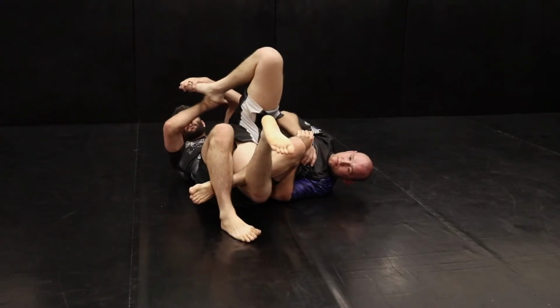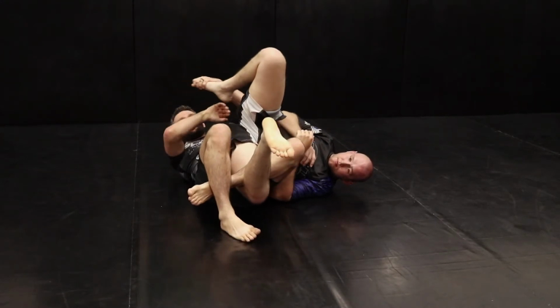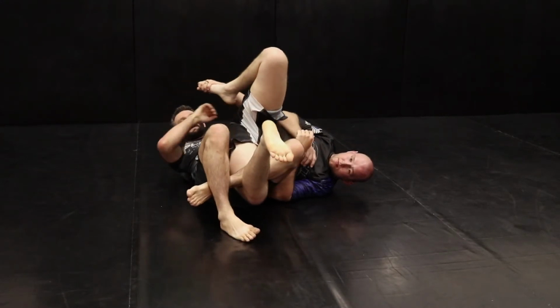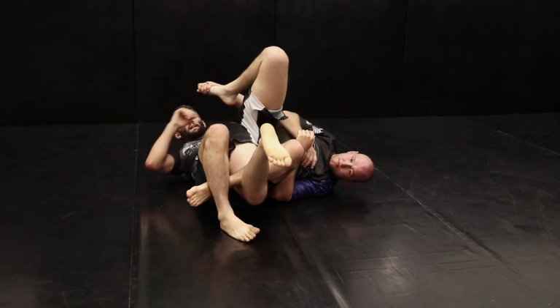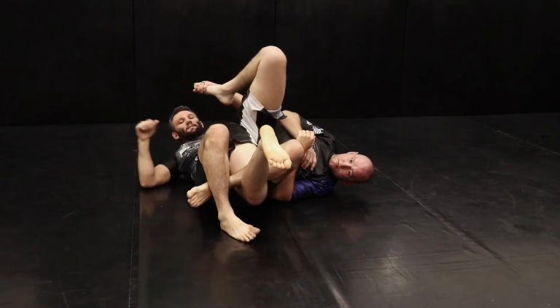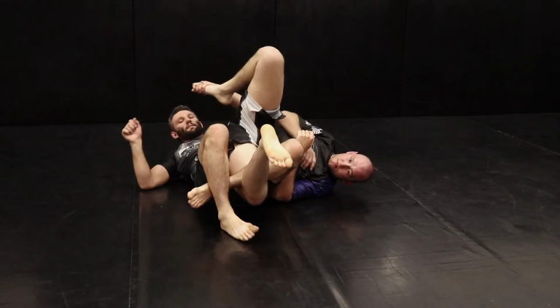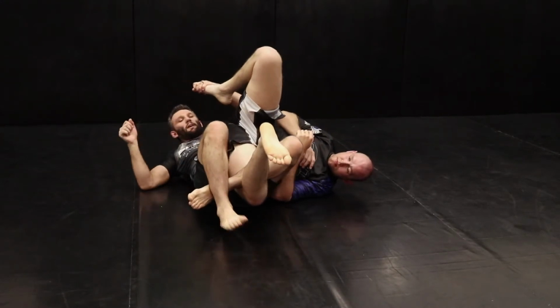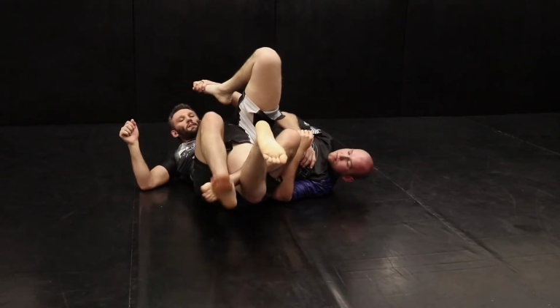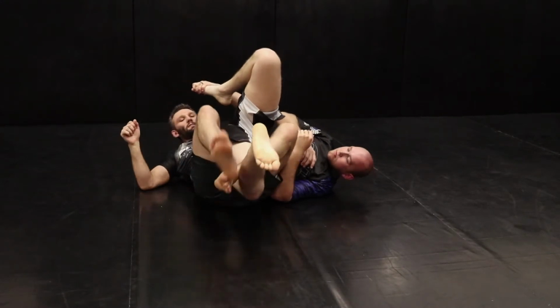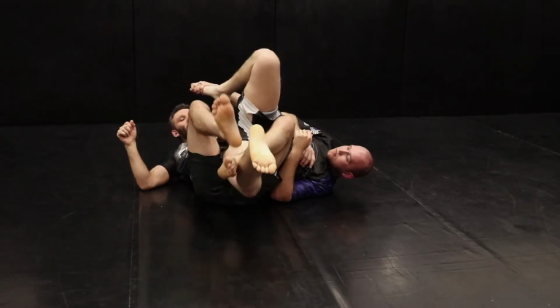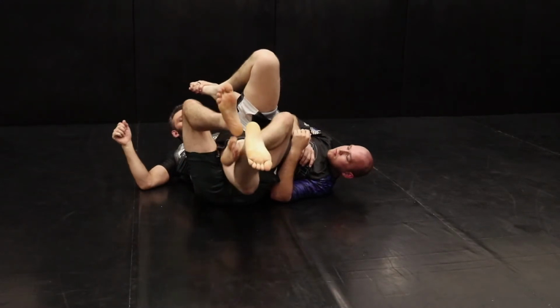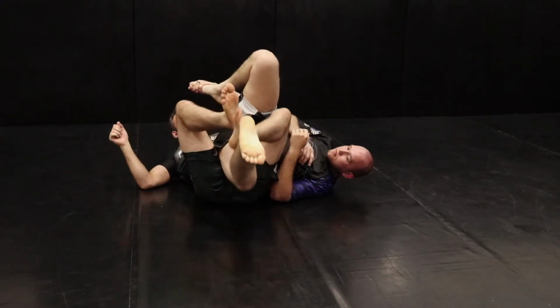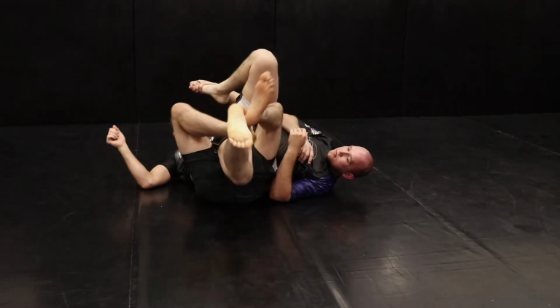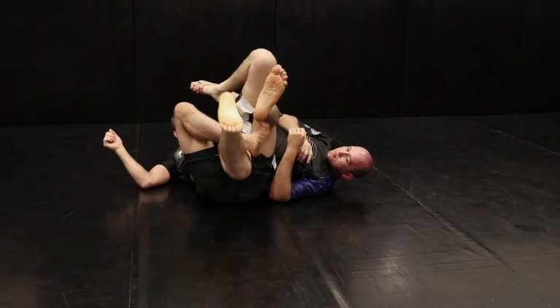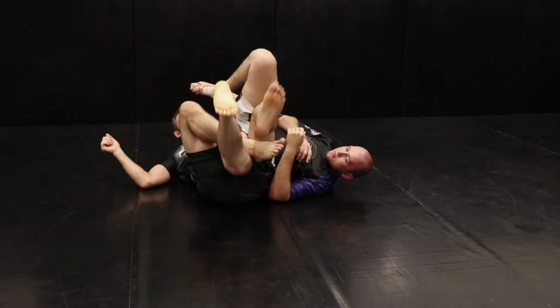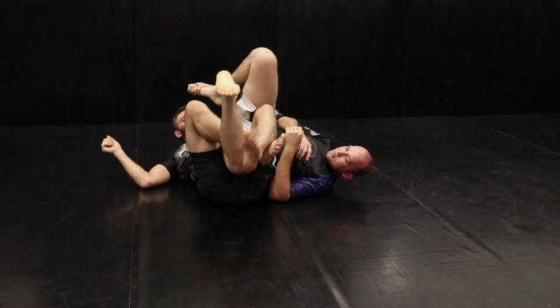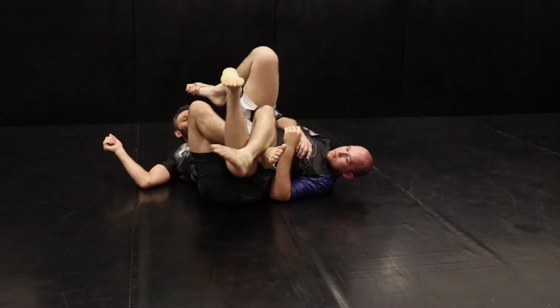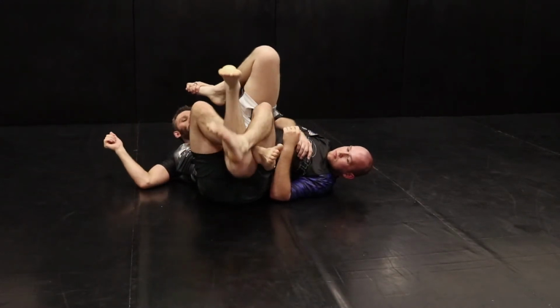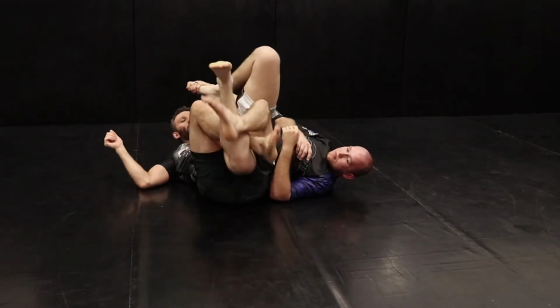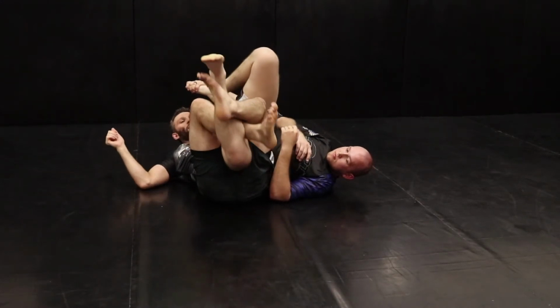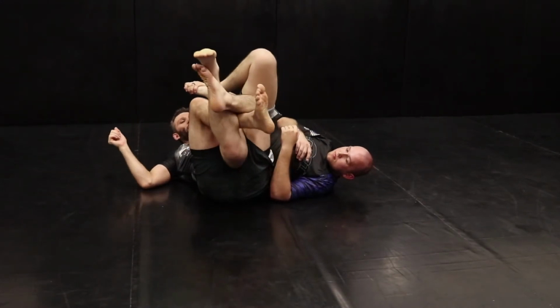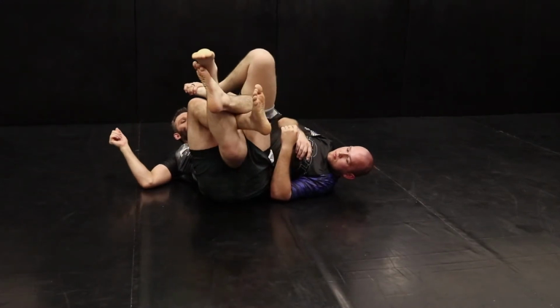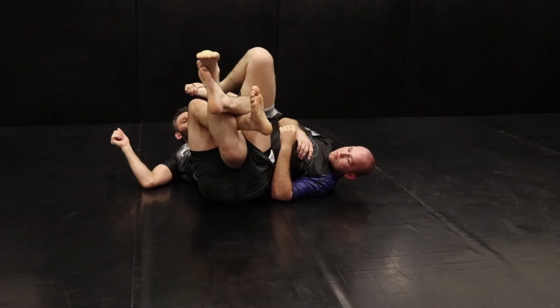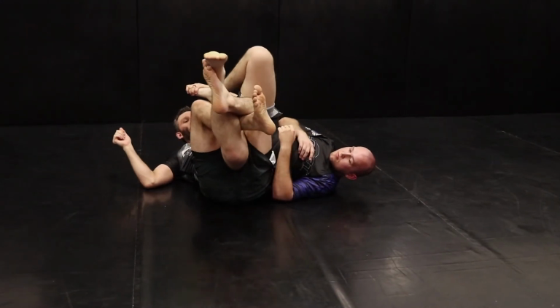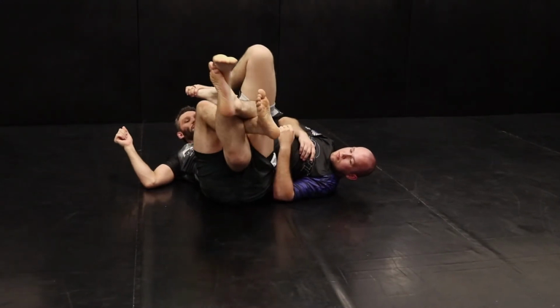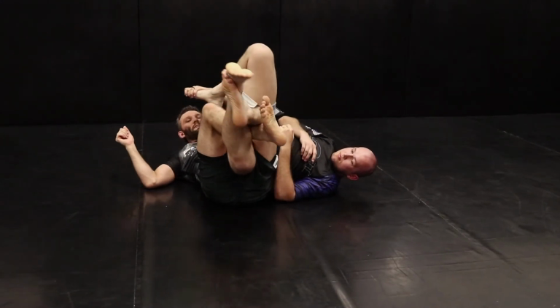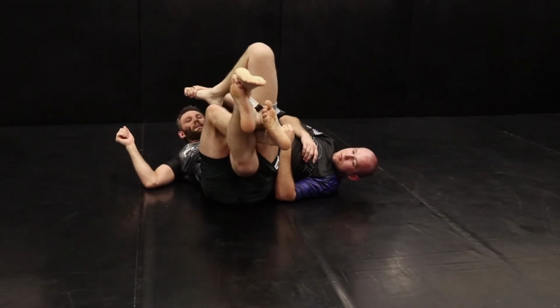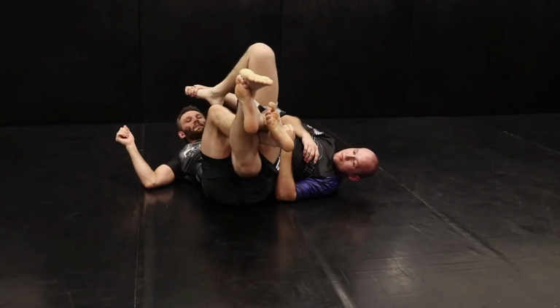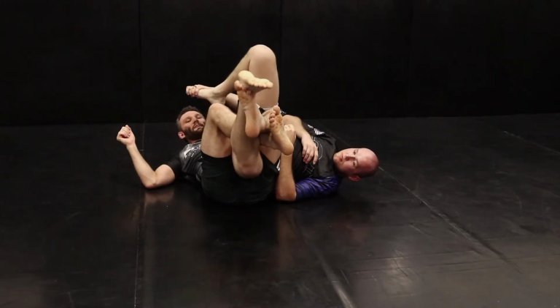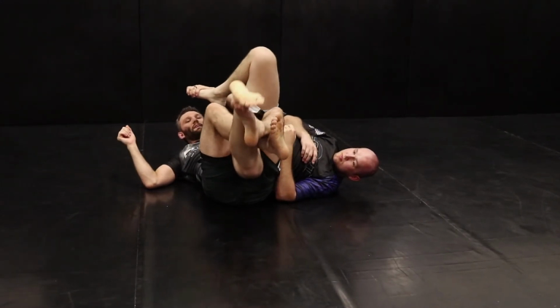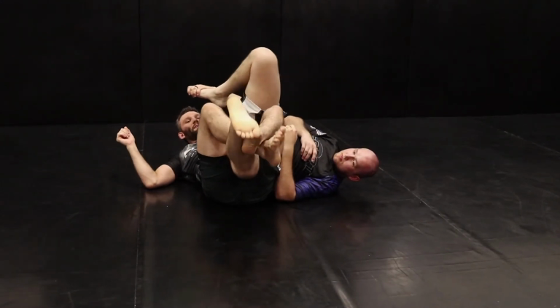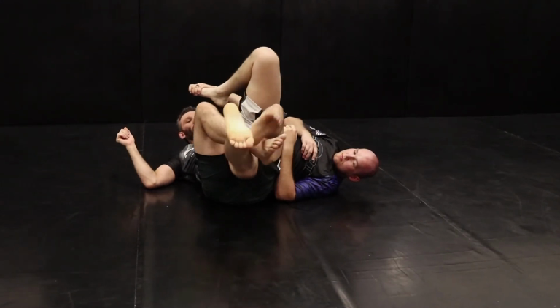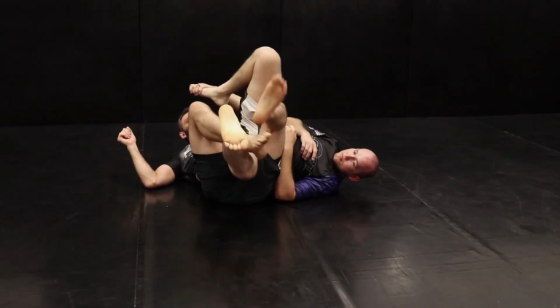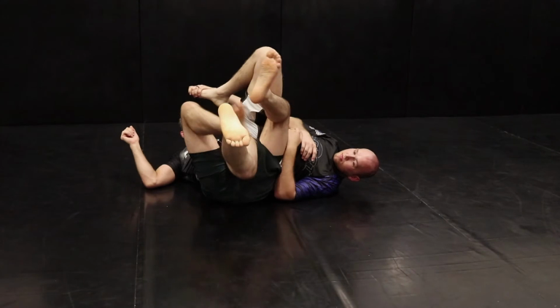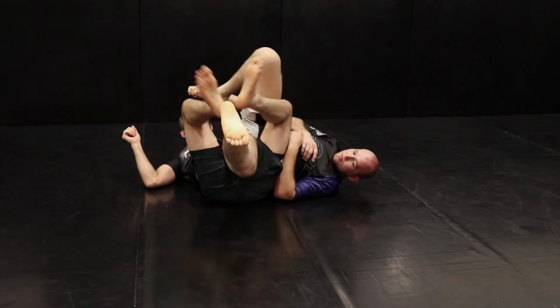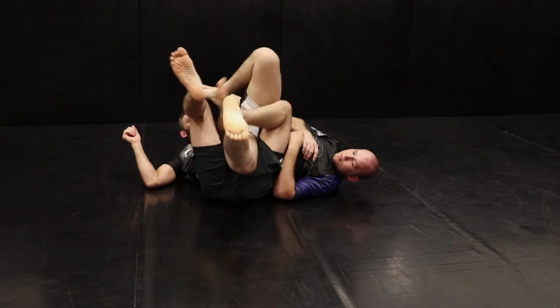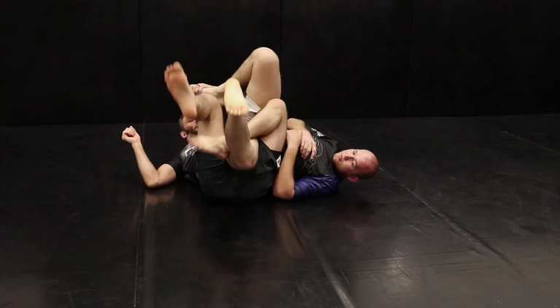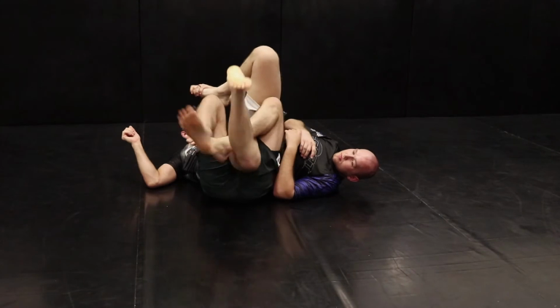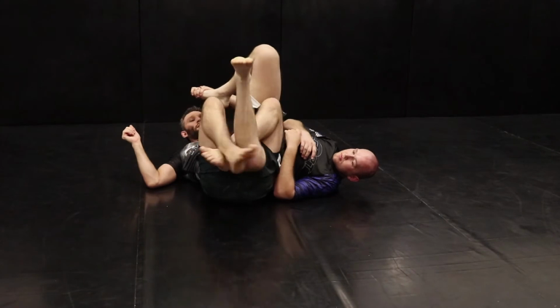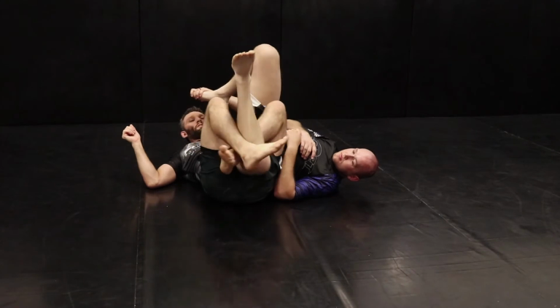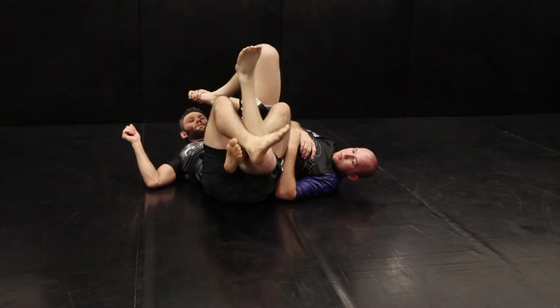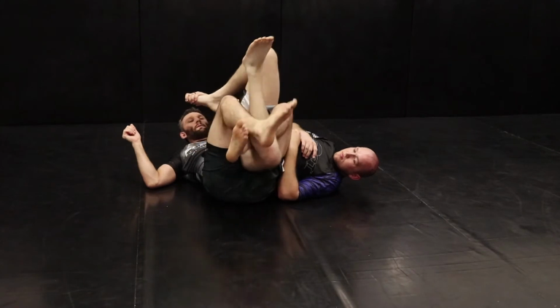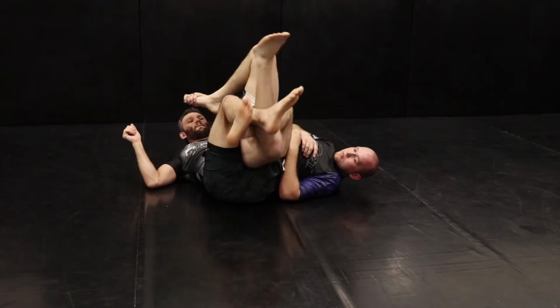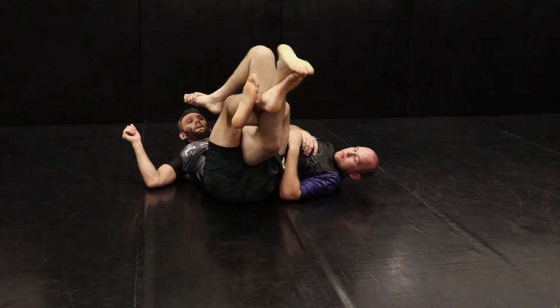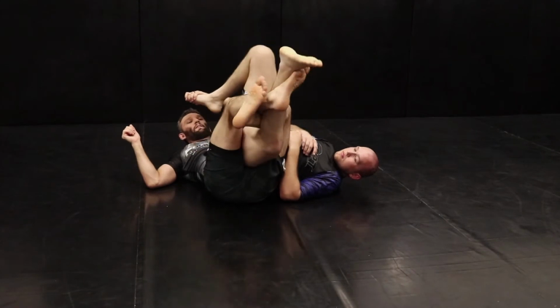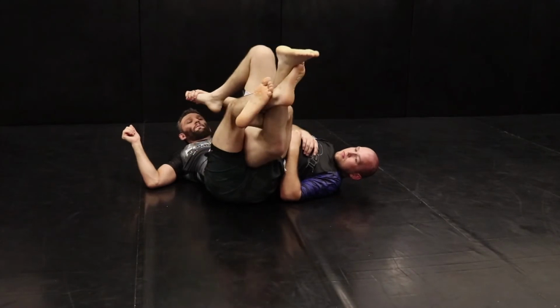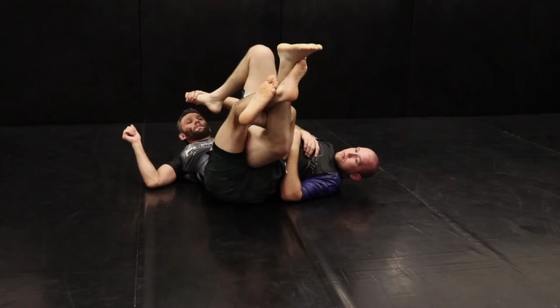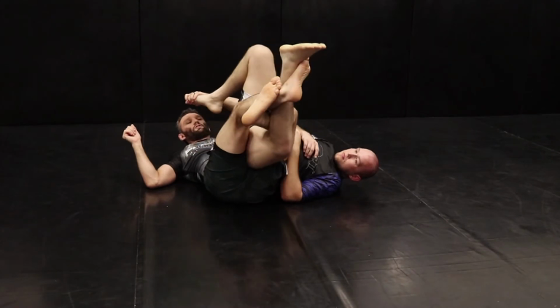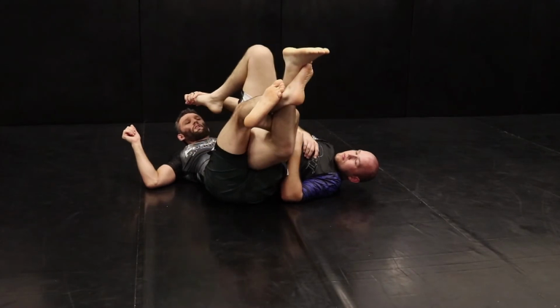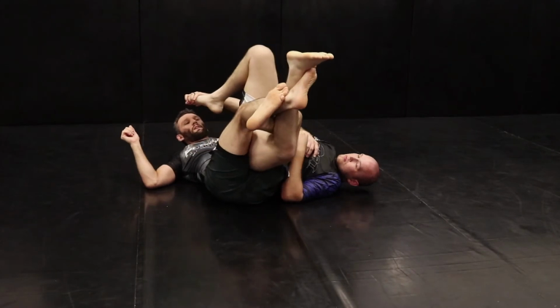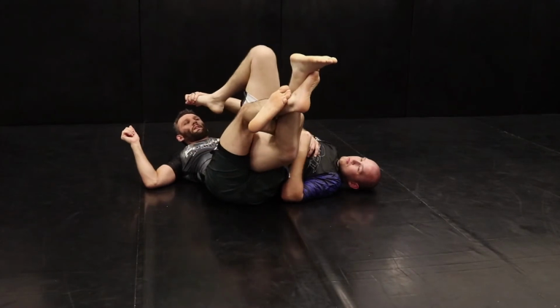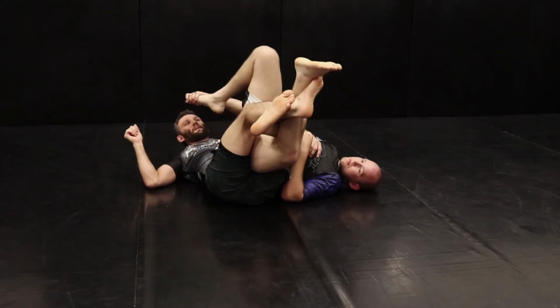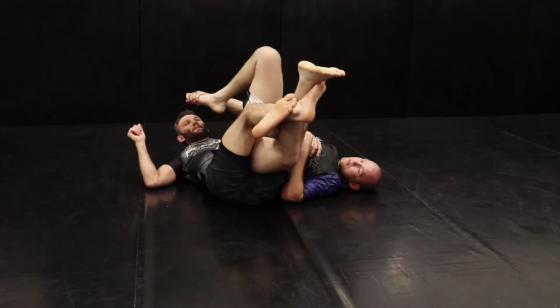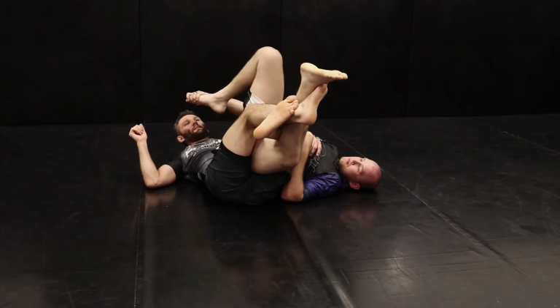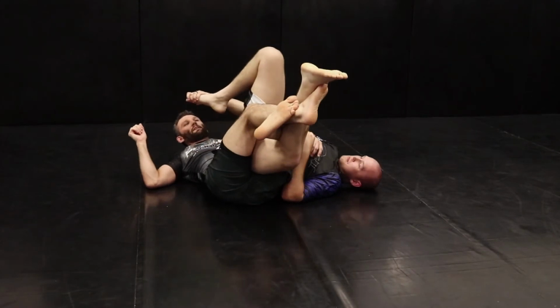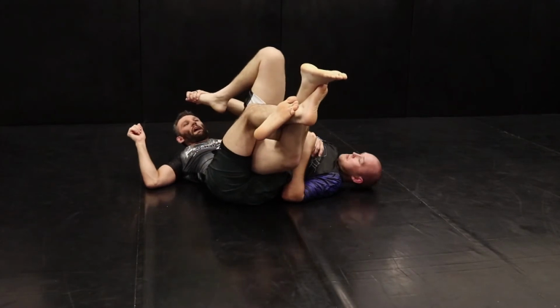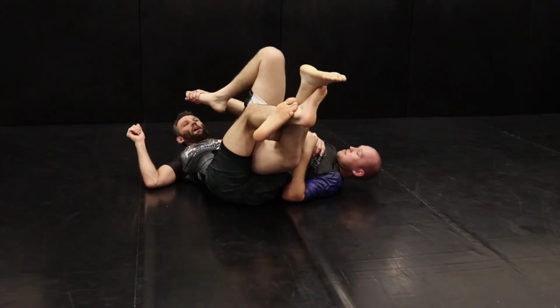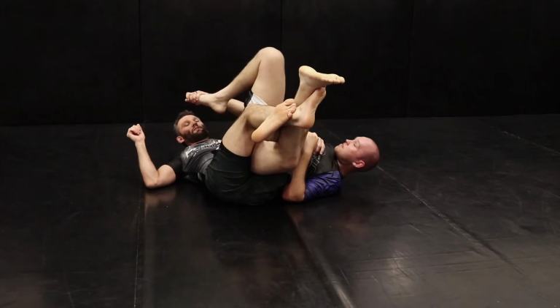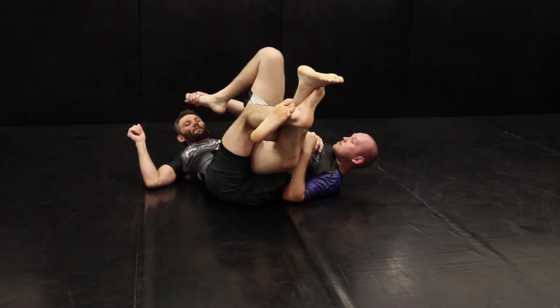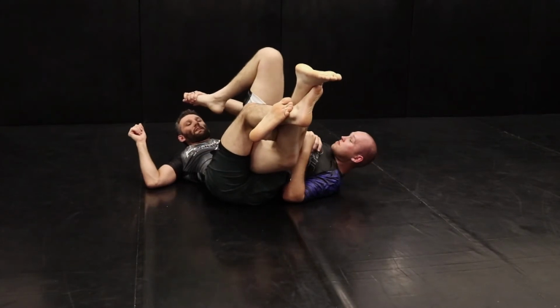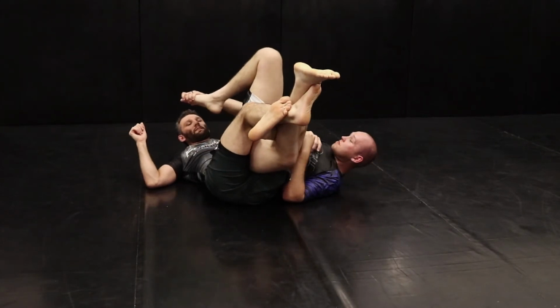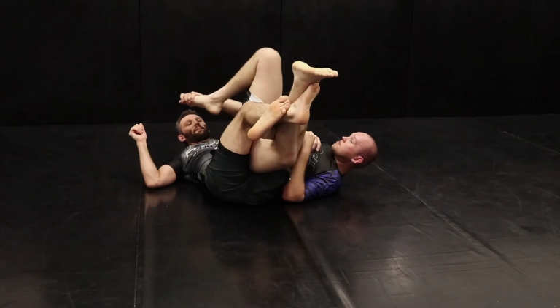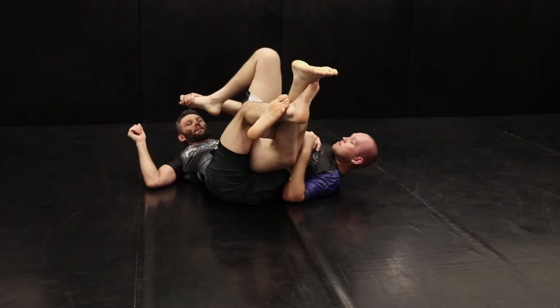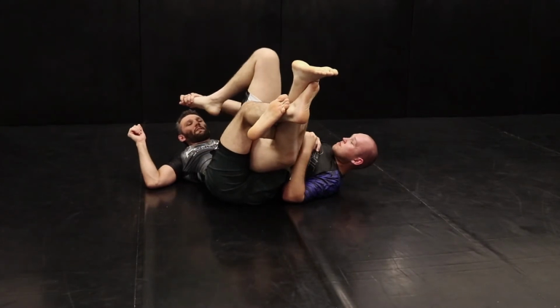Remember guys: lockdown is on the inside of the knee, grapevine for the truck is on the outside of the knee.